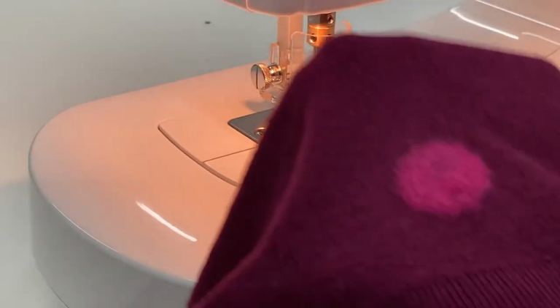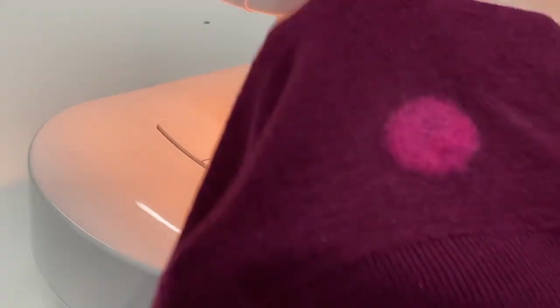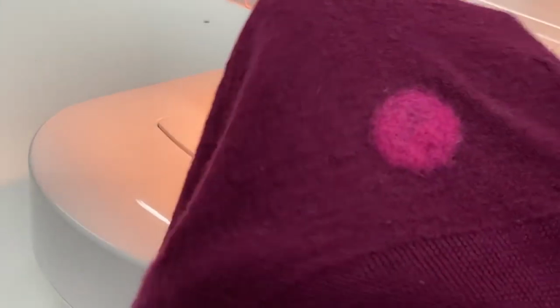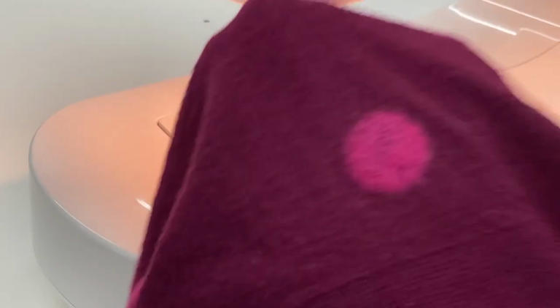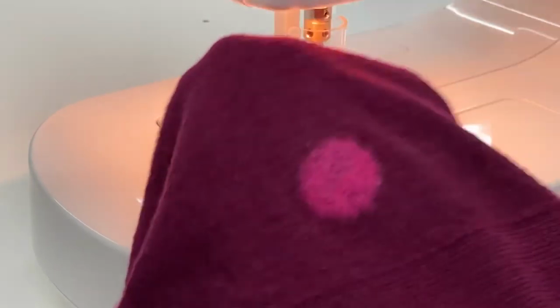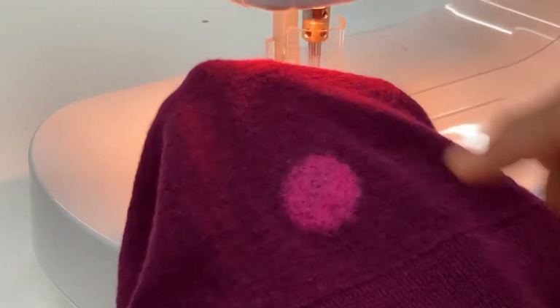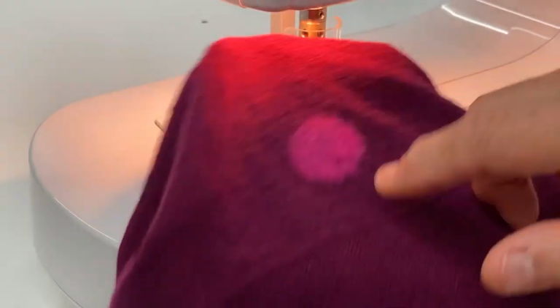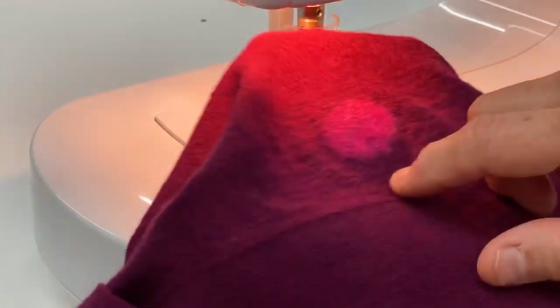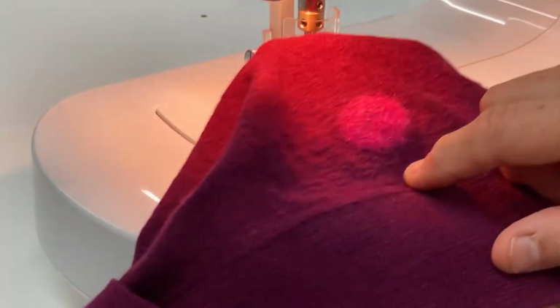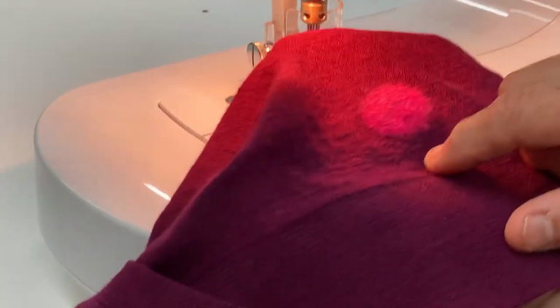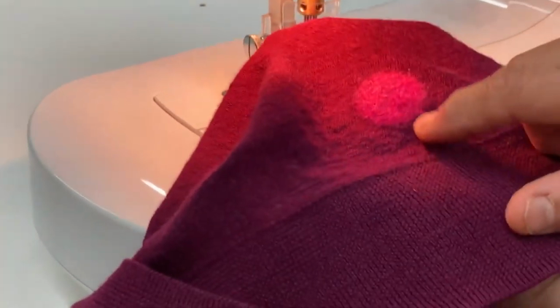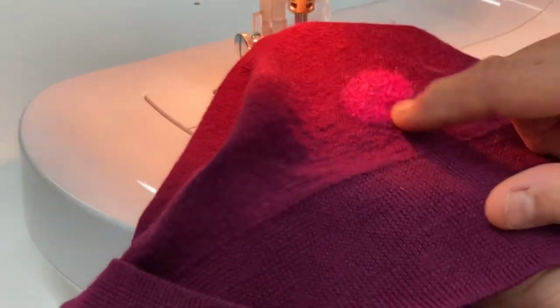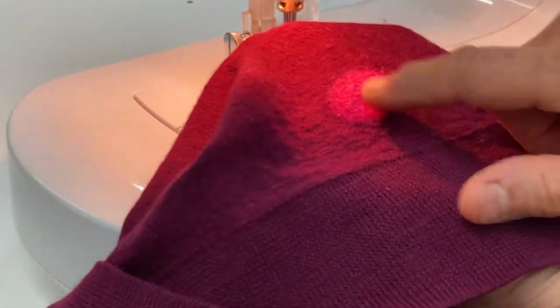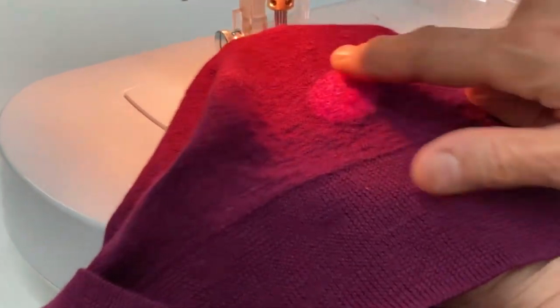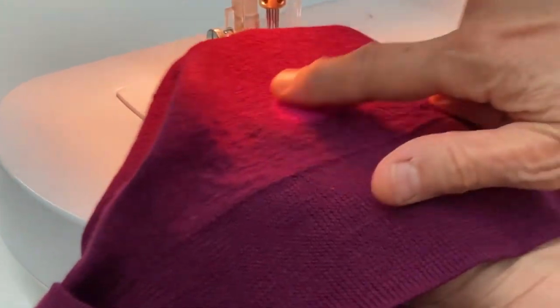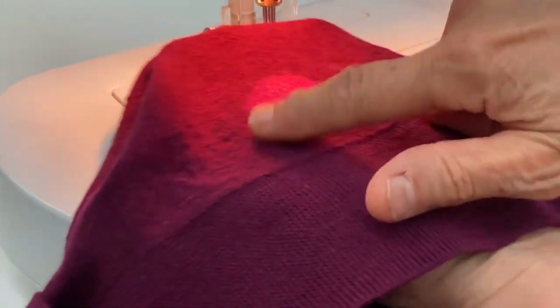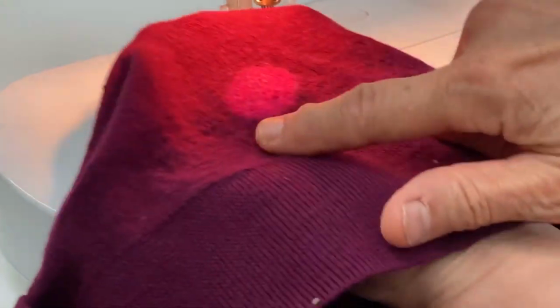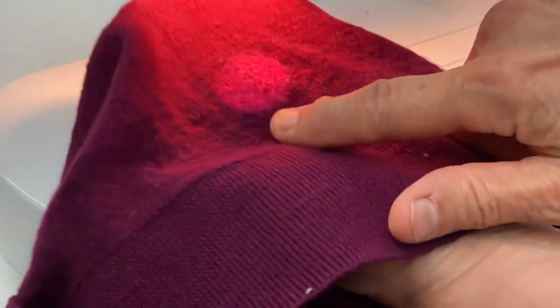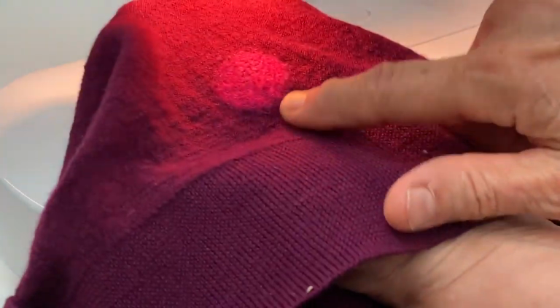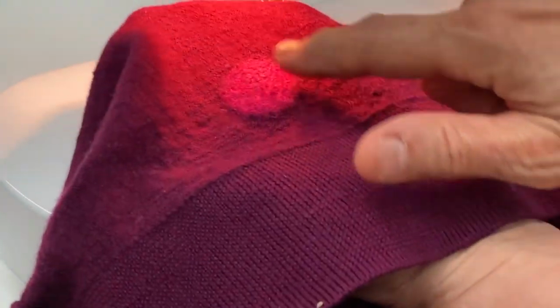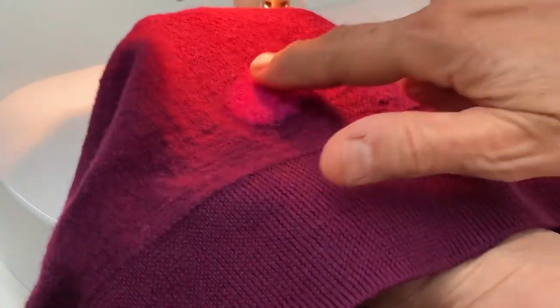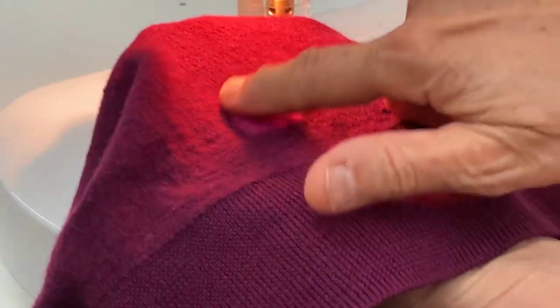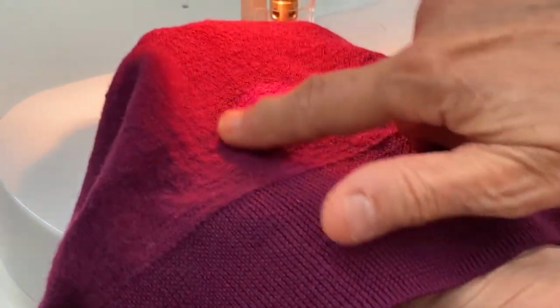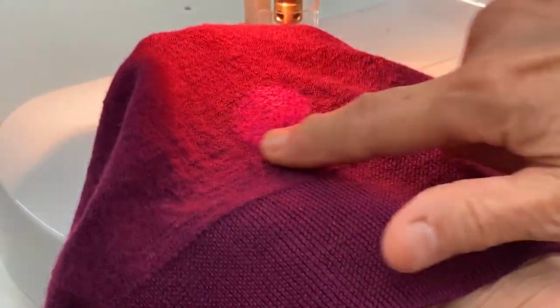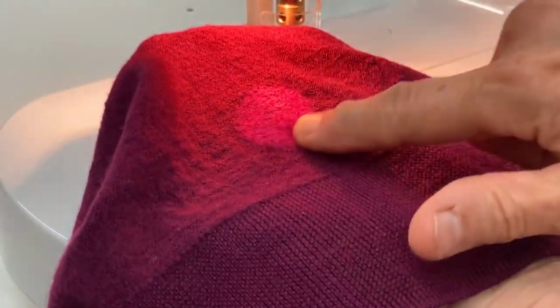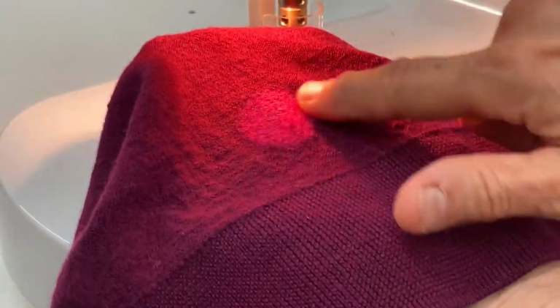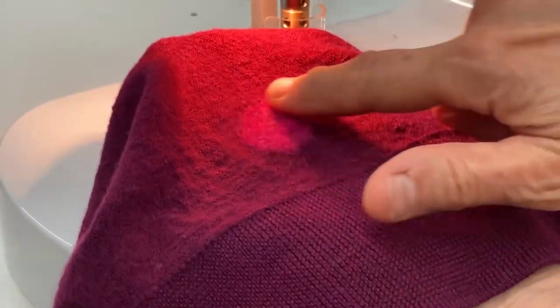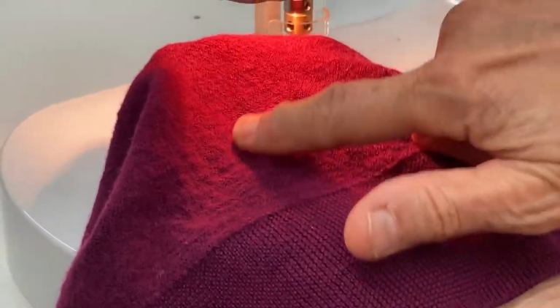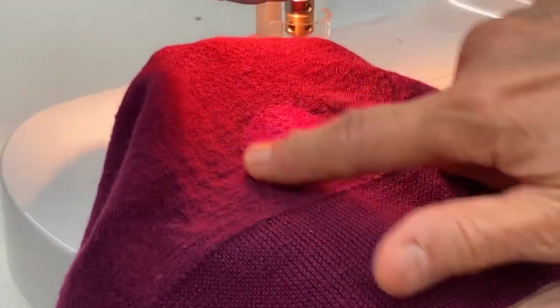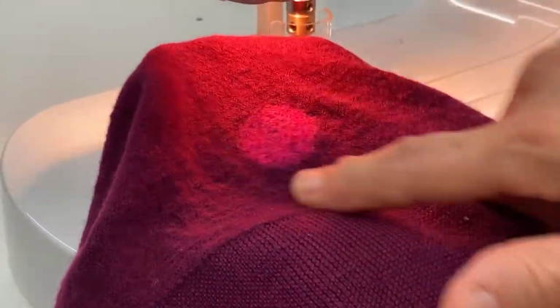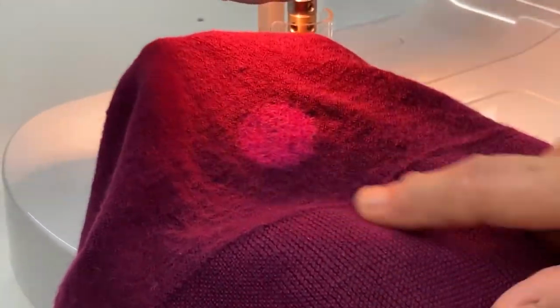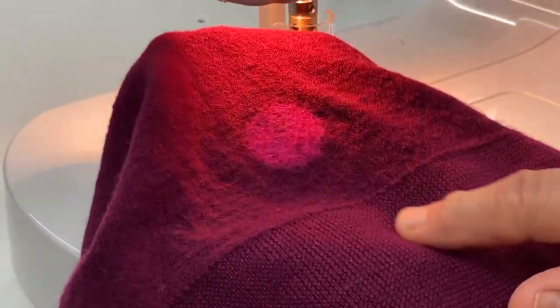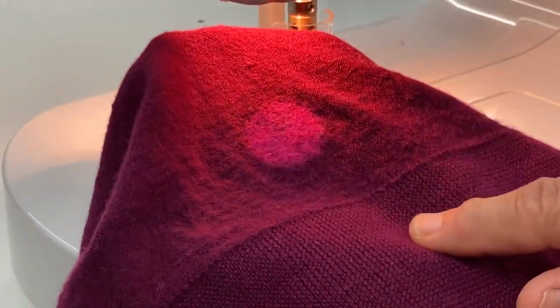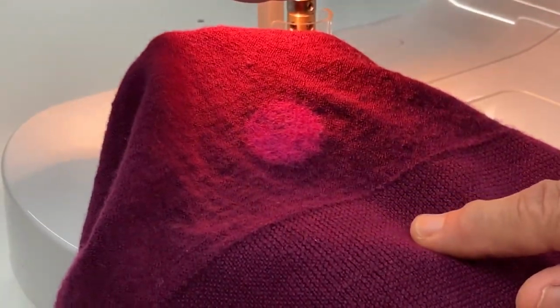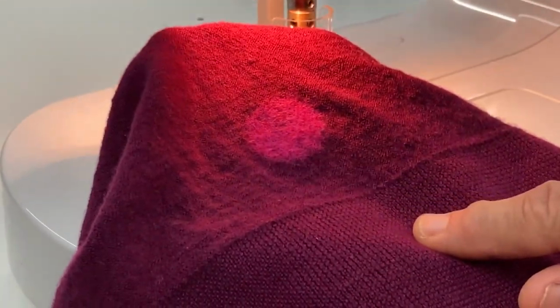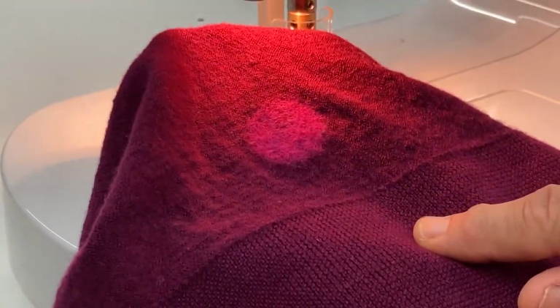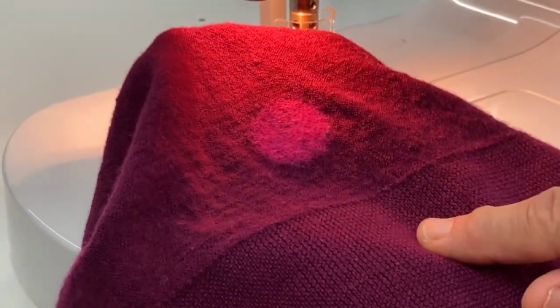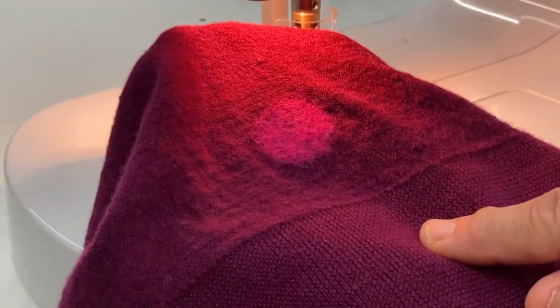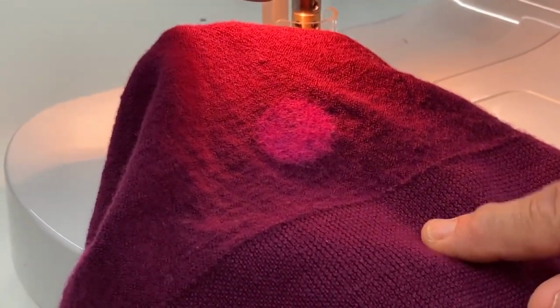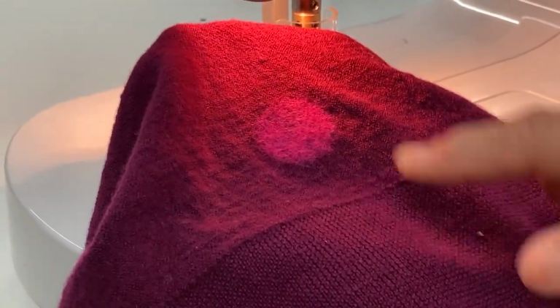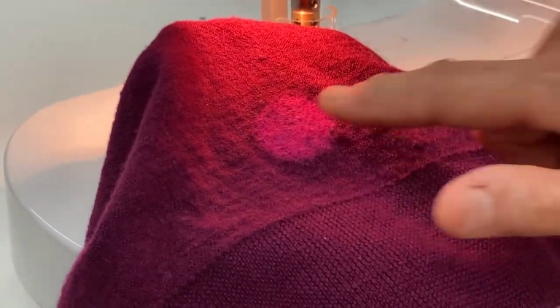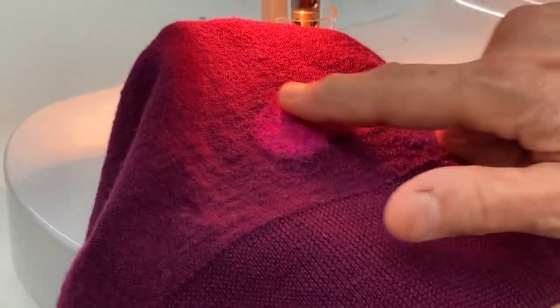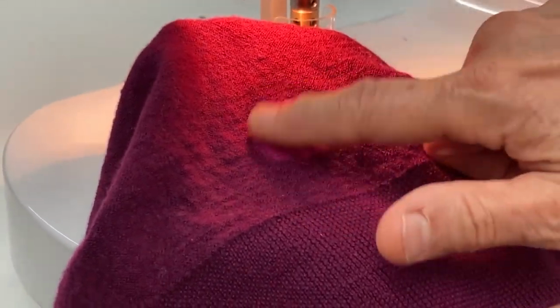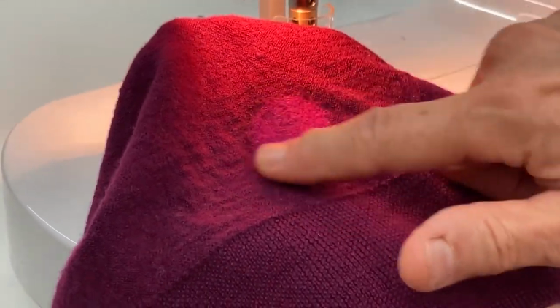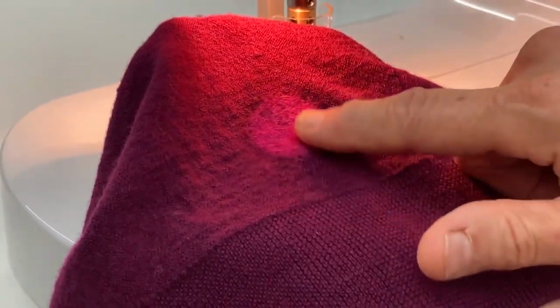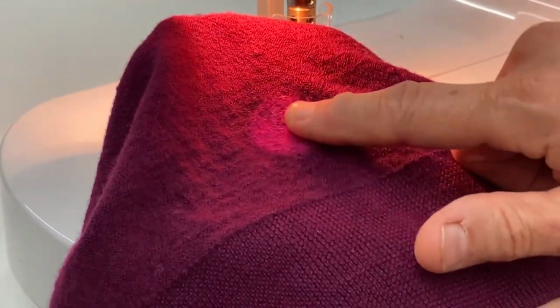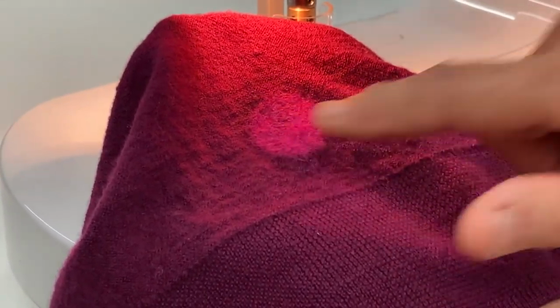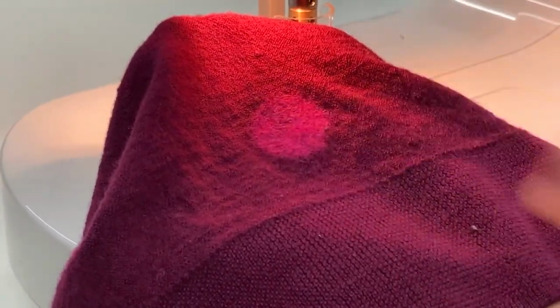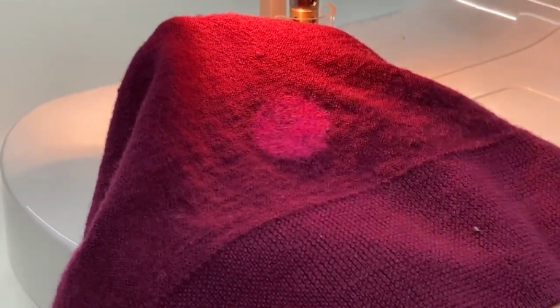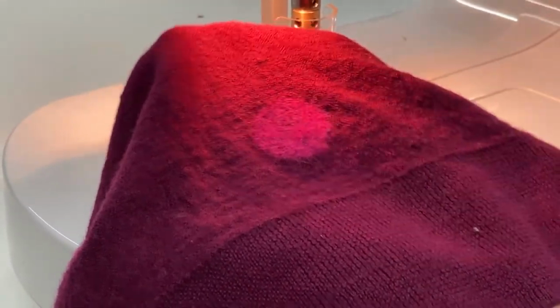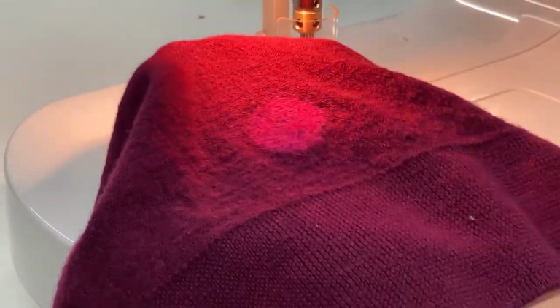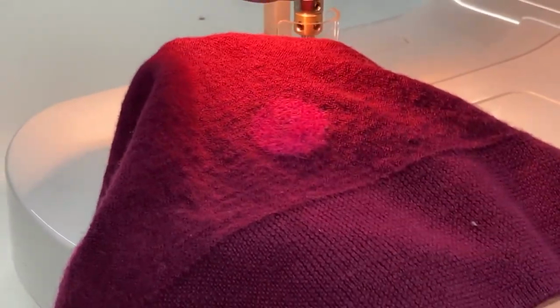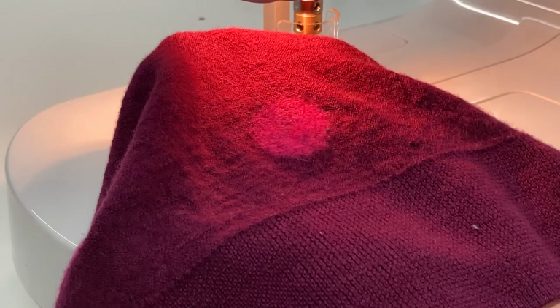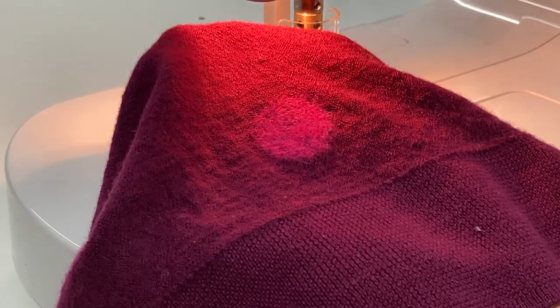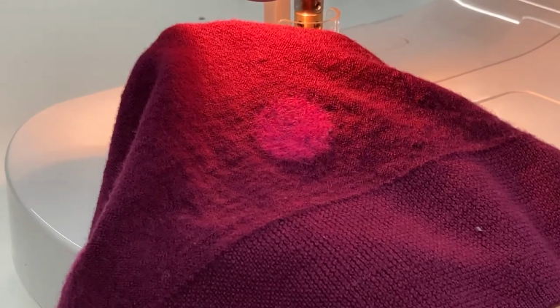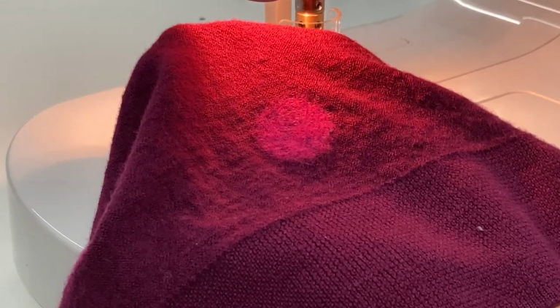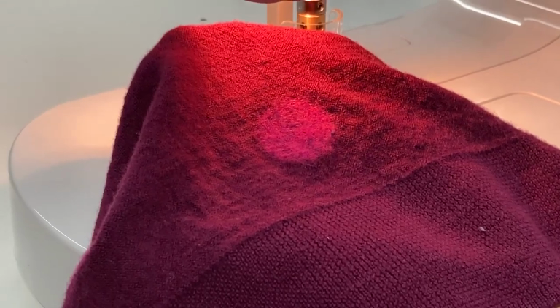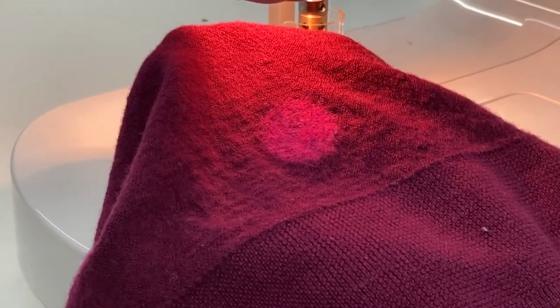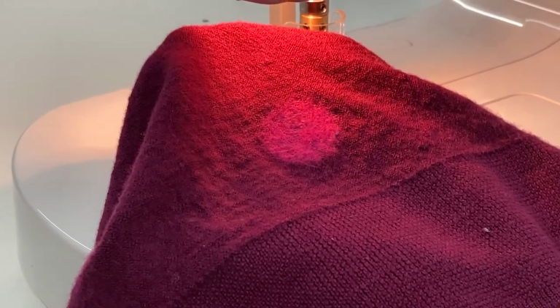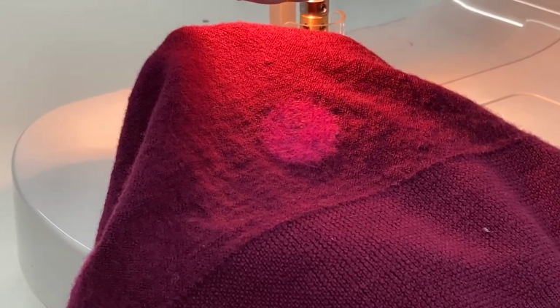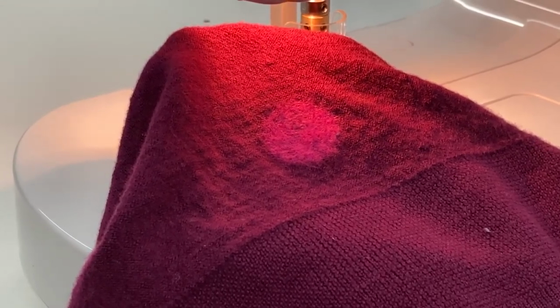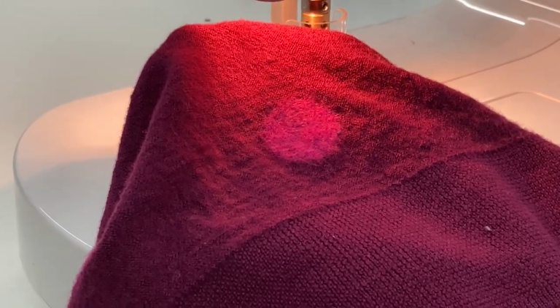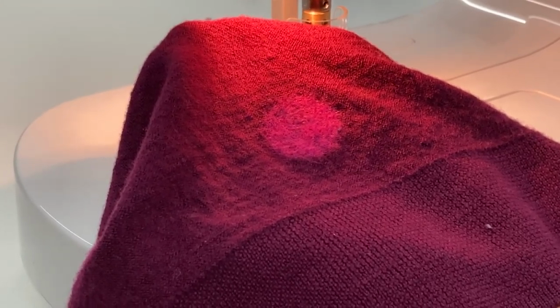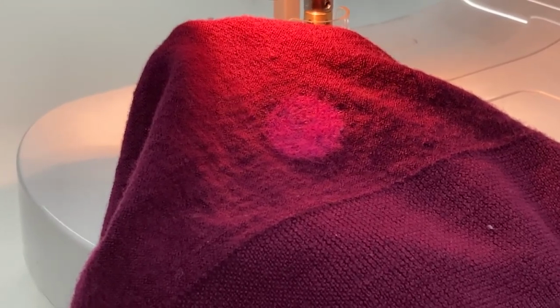And you can see that the color, the fibers, come through to make a beautiful design on your sweater.